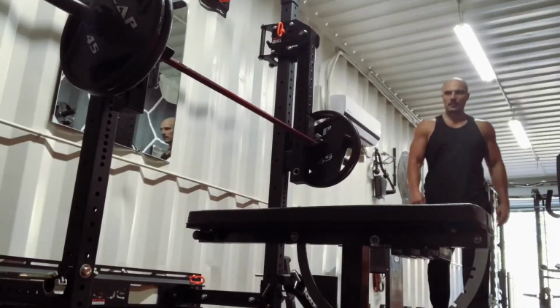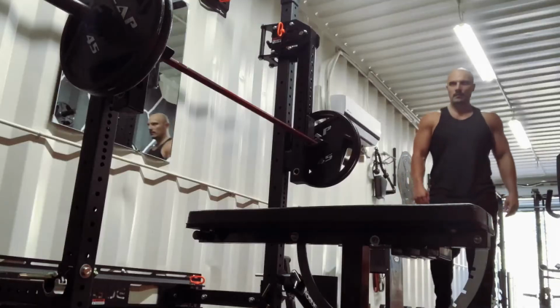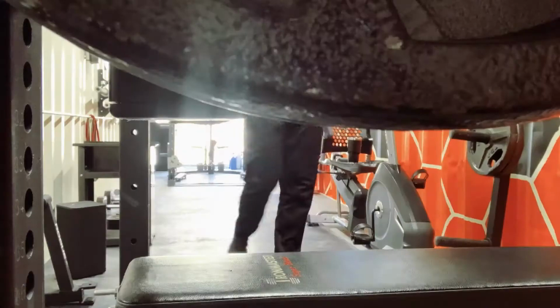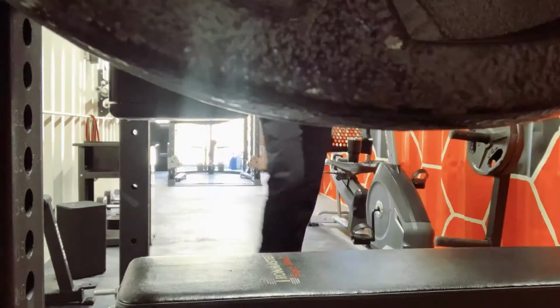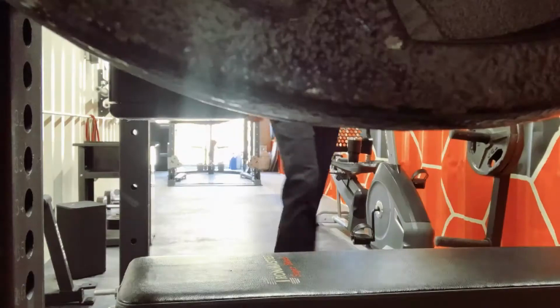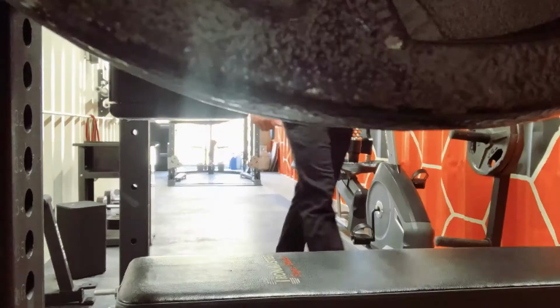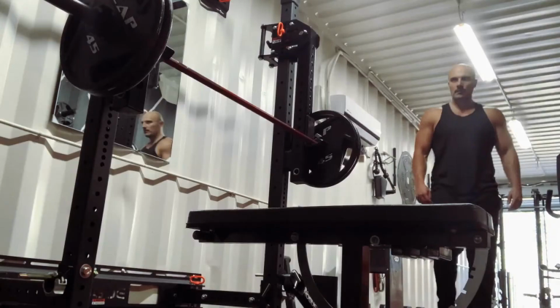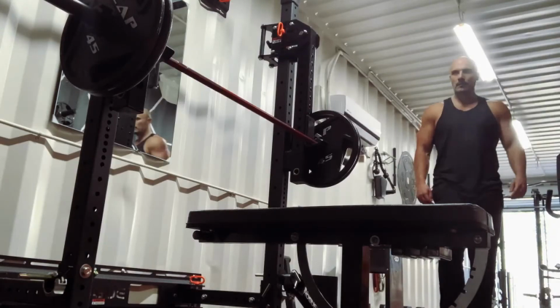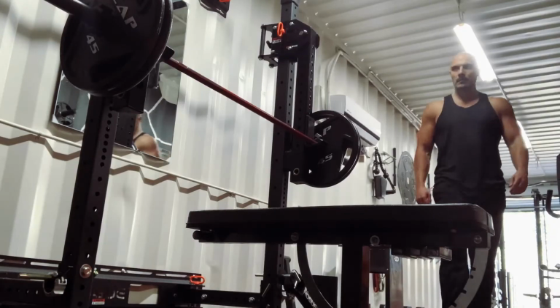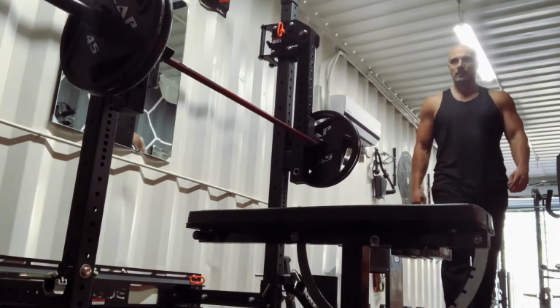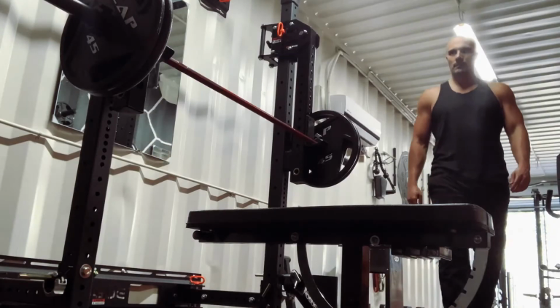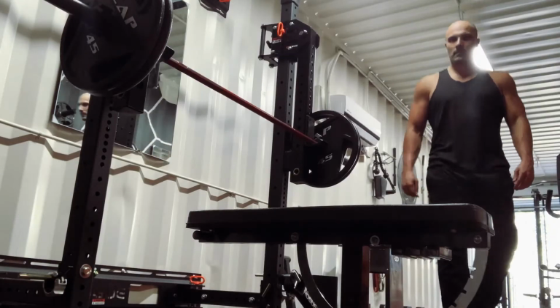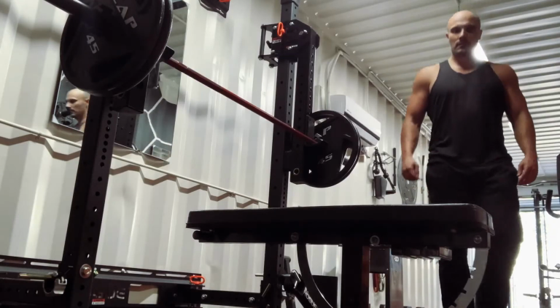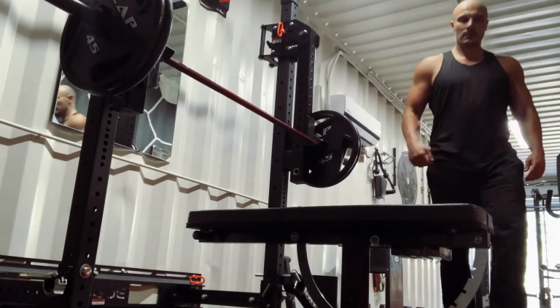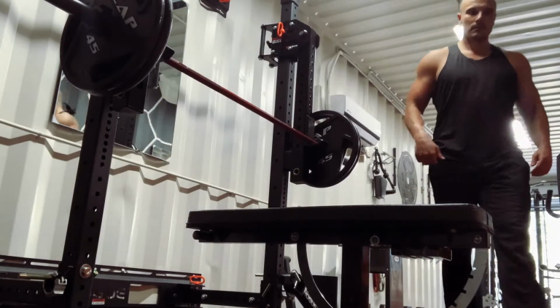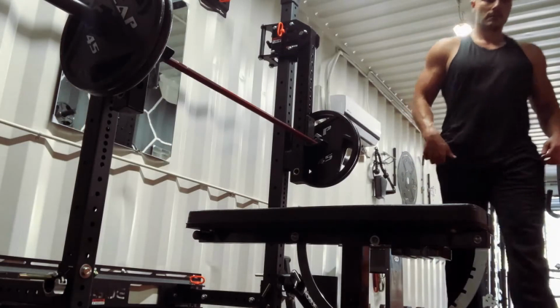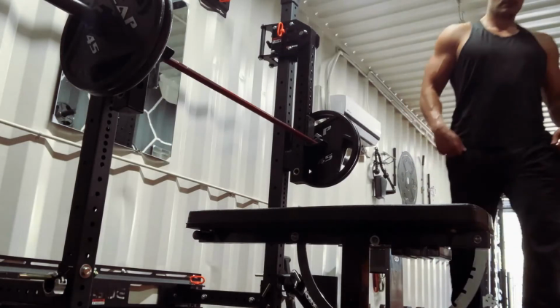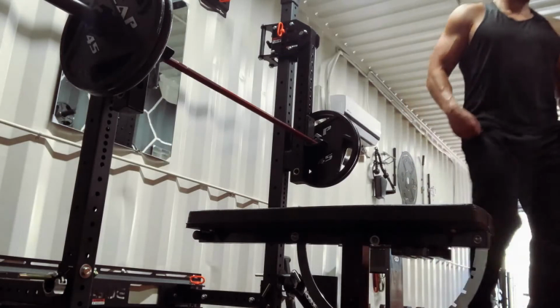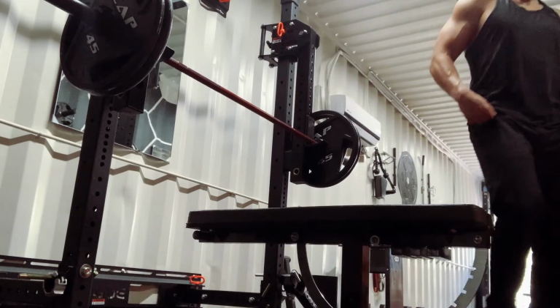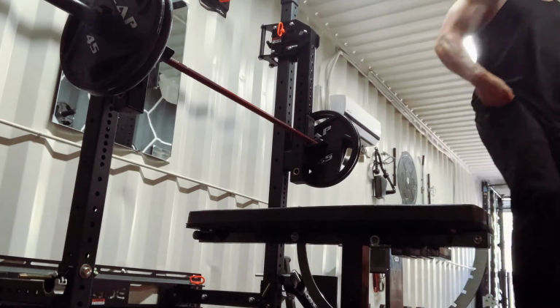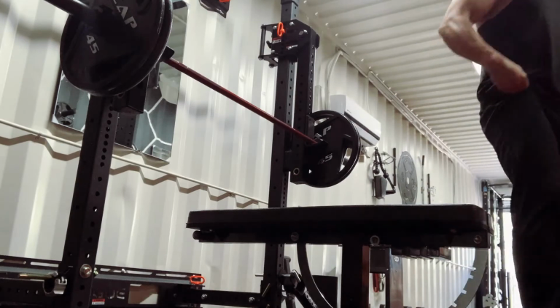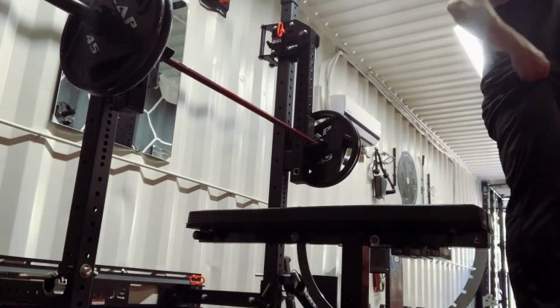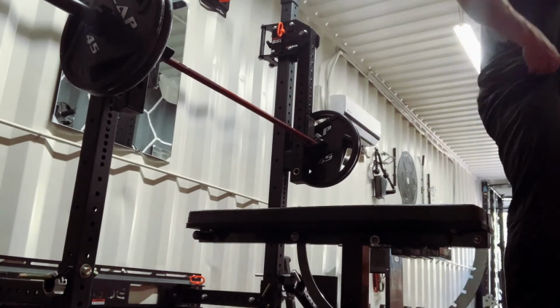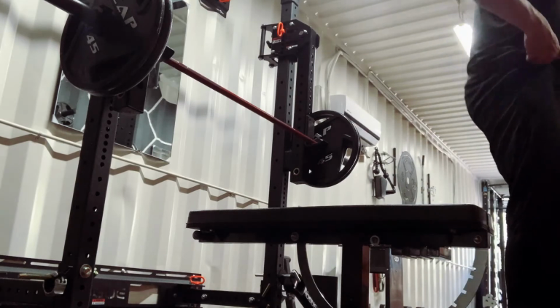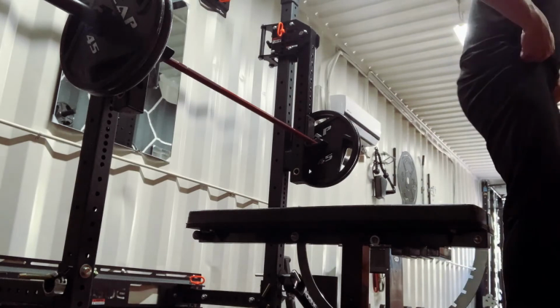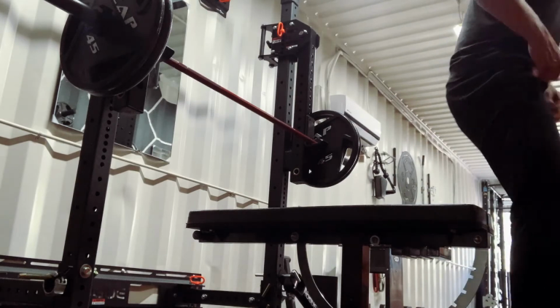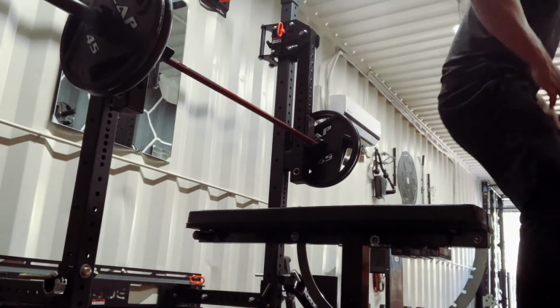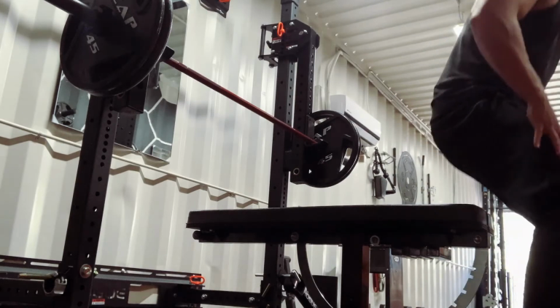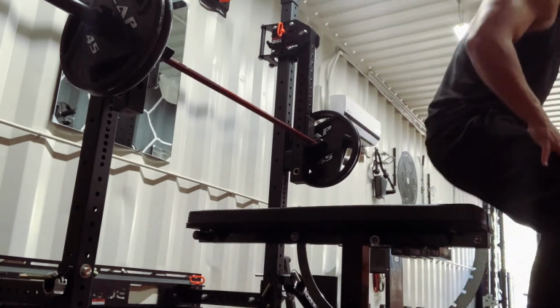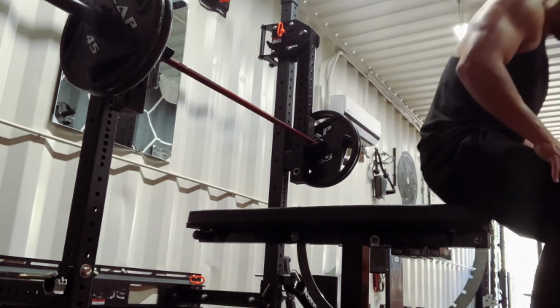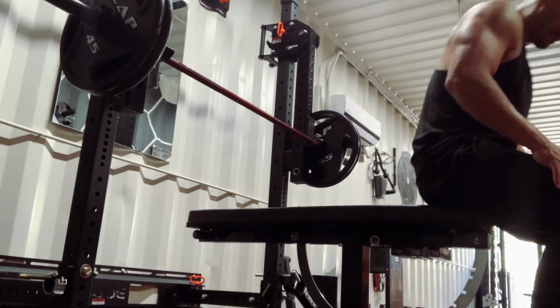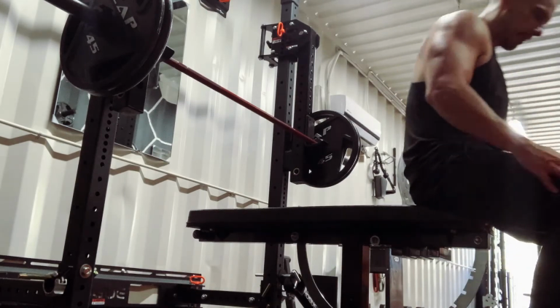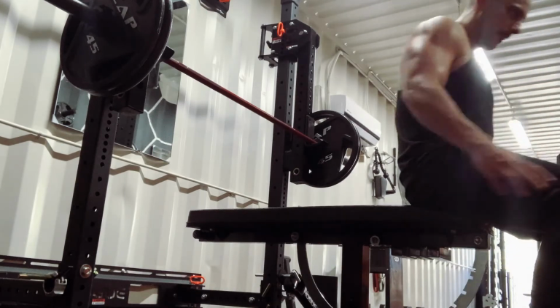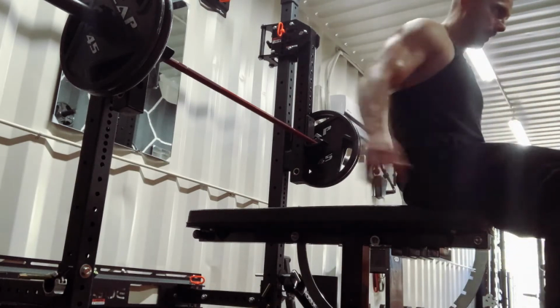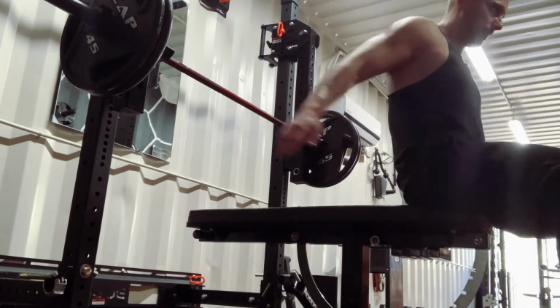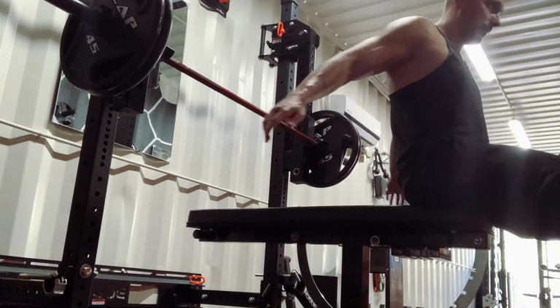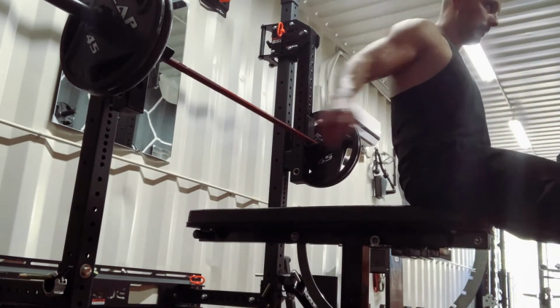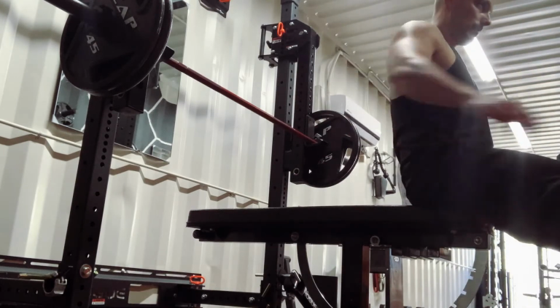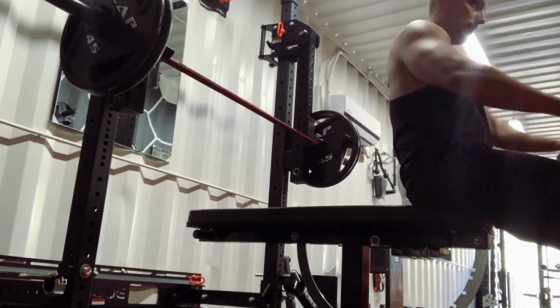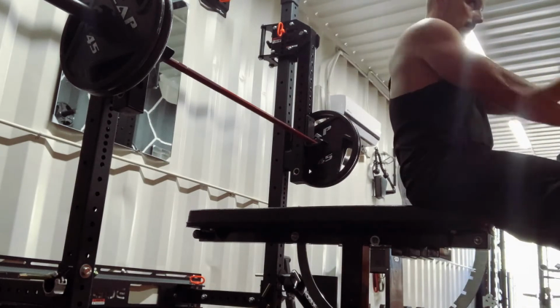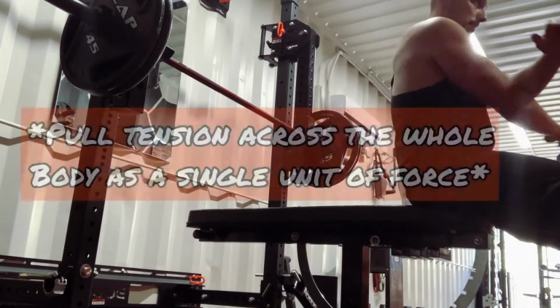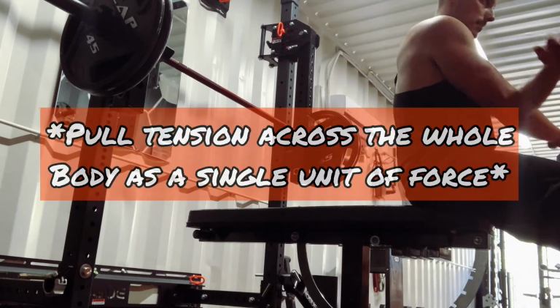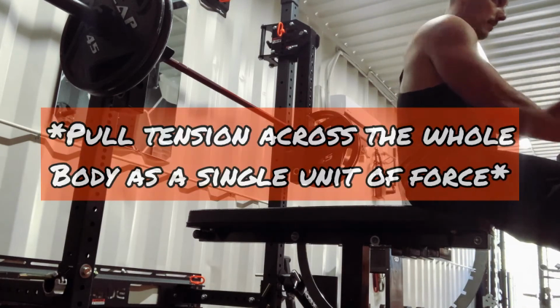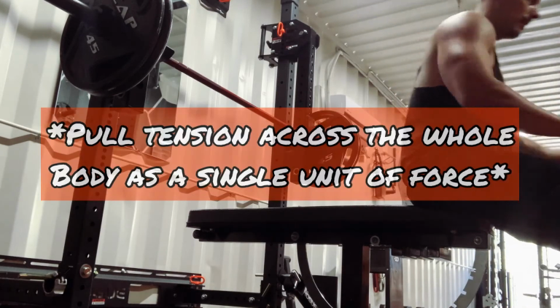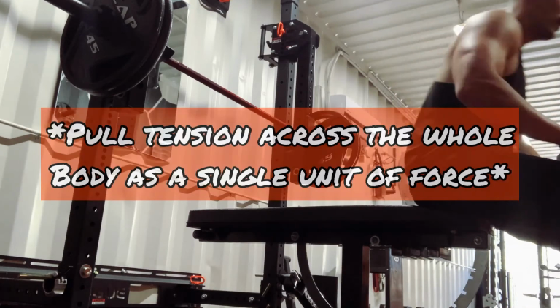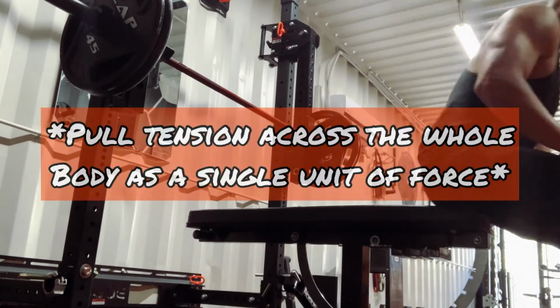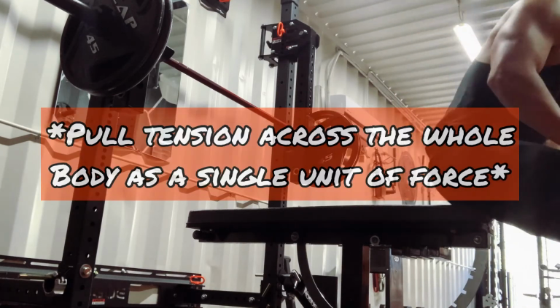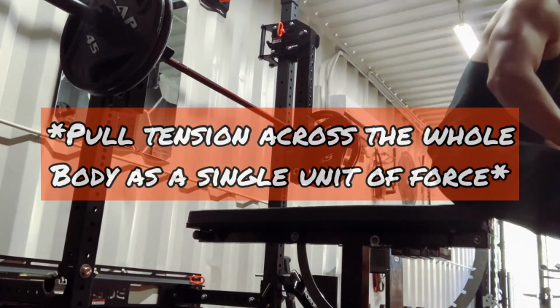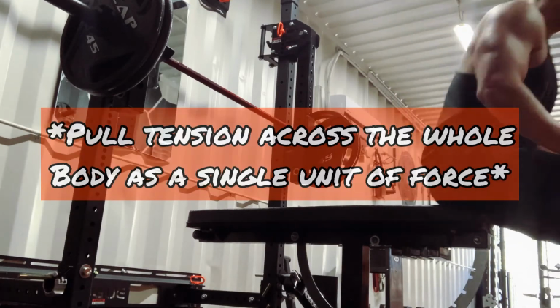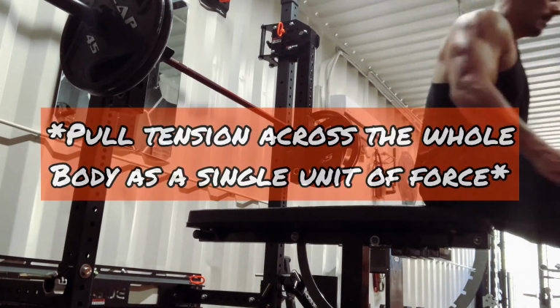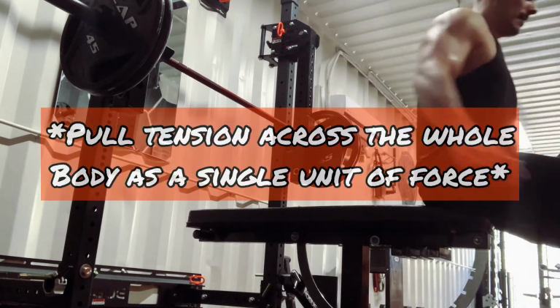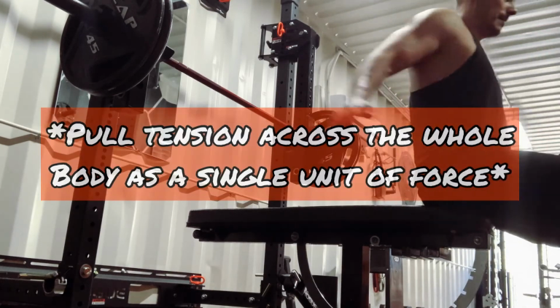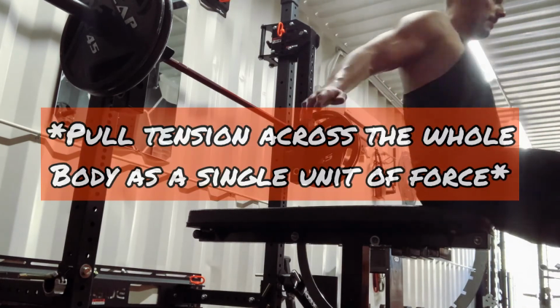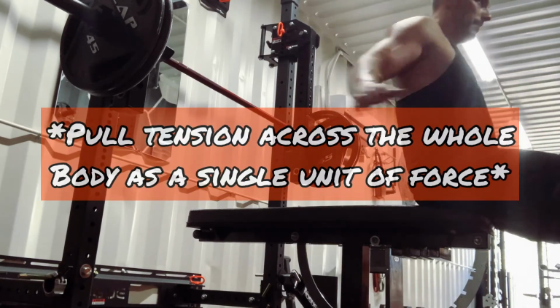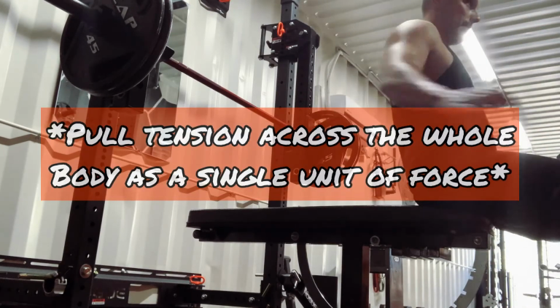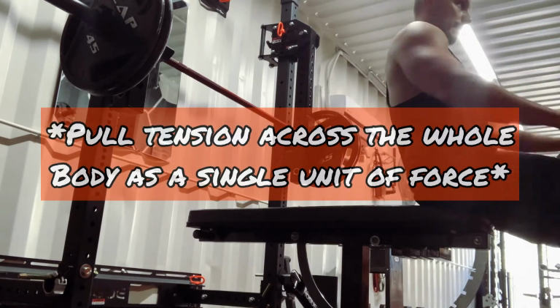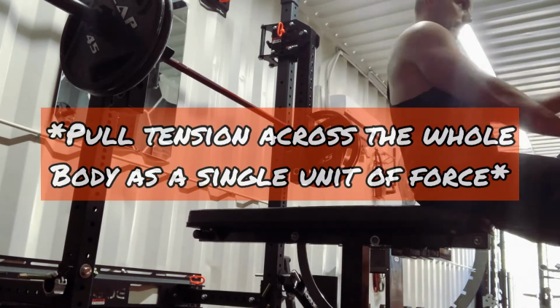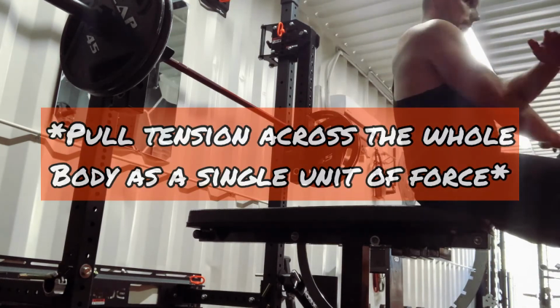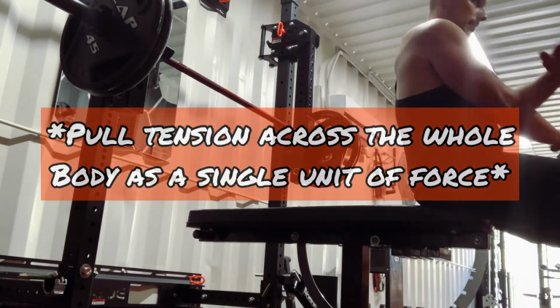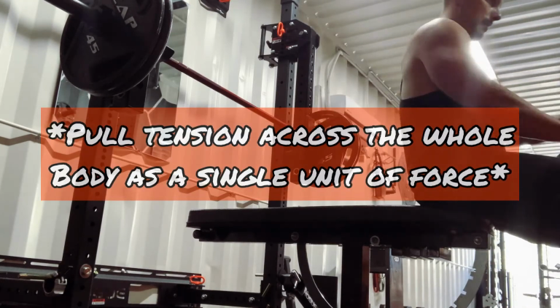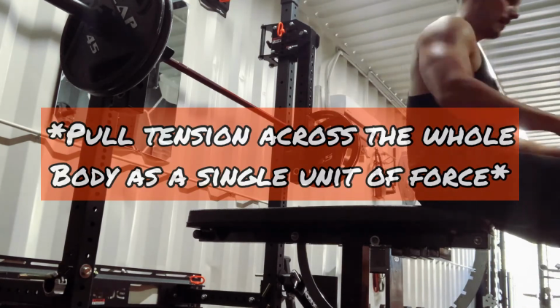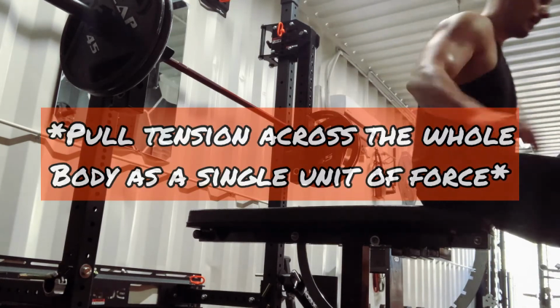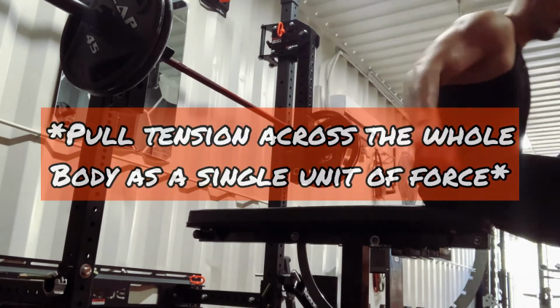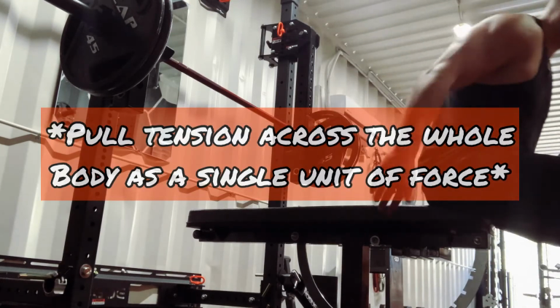Now let's take a look at the full setup and press under a heavy load. Notice each step fluidly locks in and leads to the next, pulling tension across the whole body as a single unit of force.